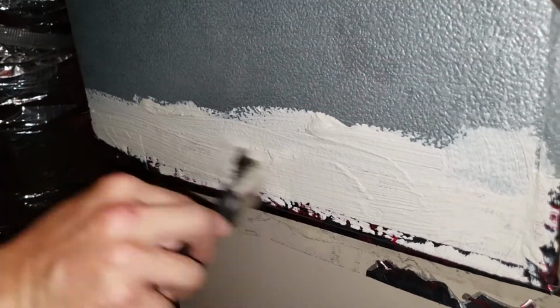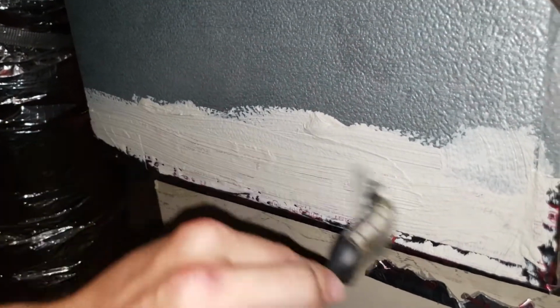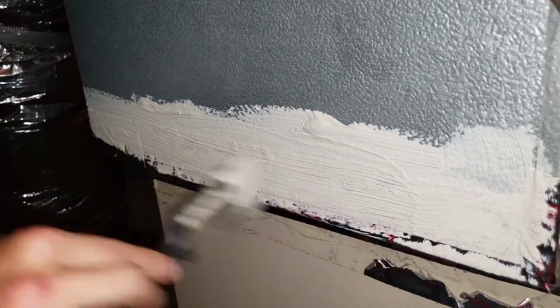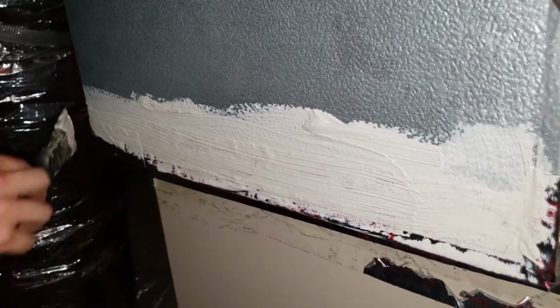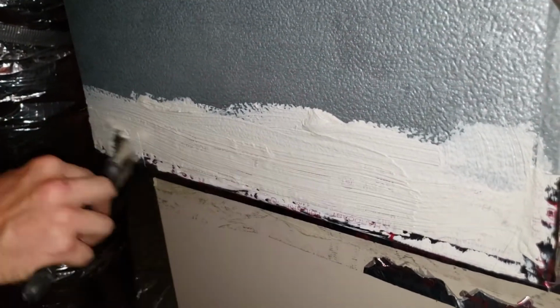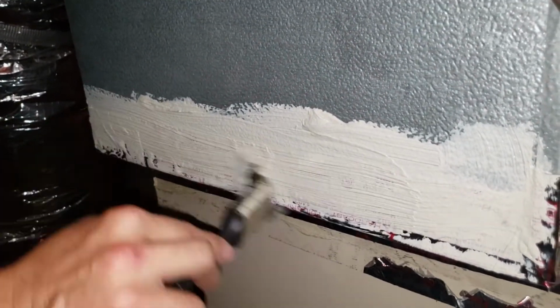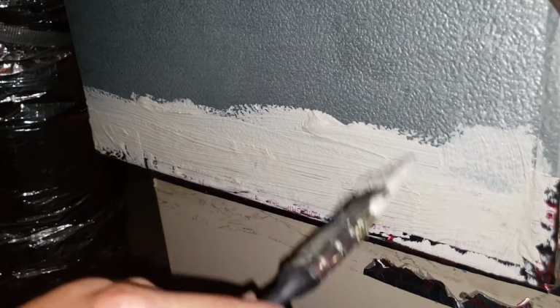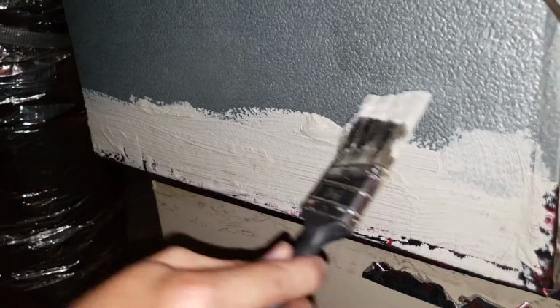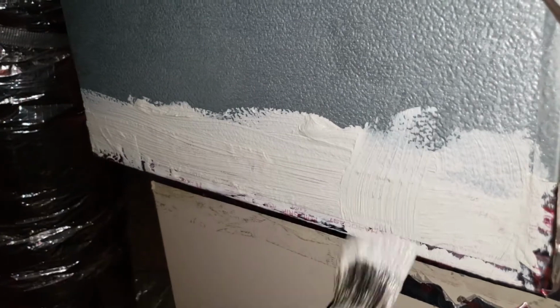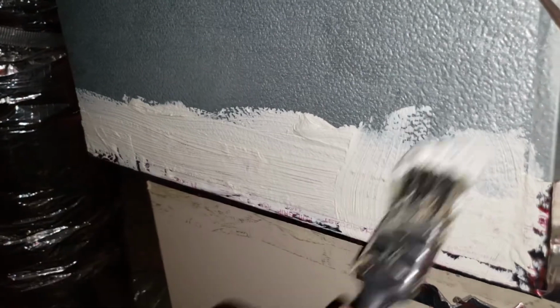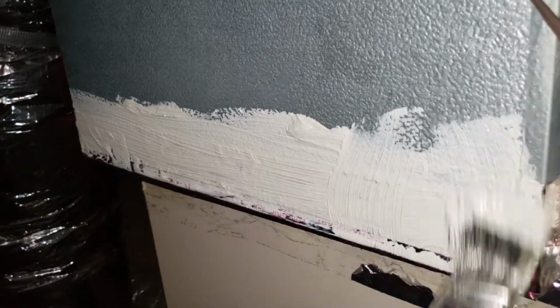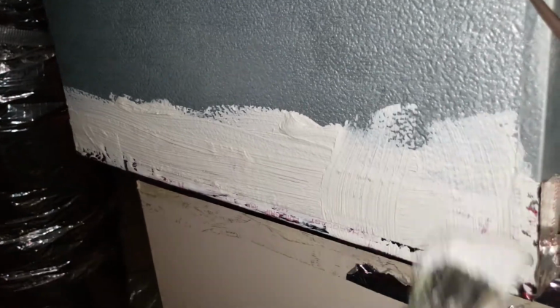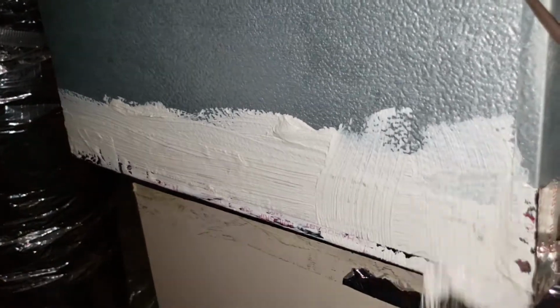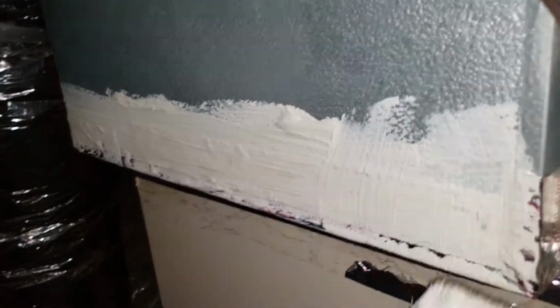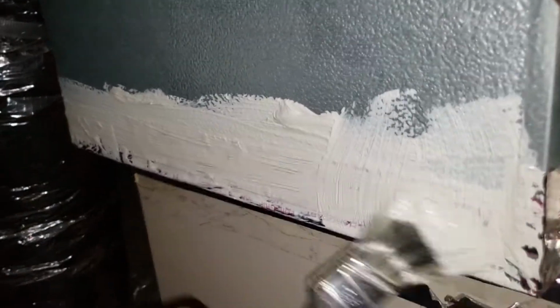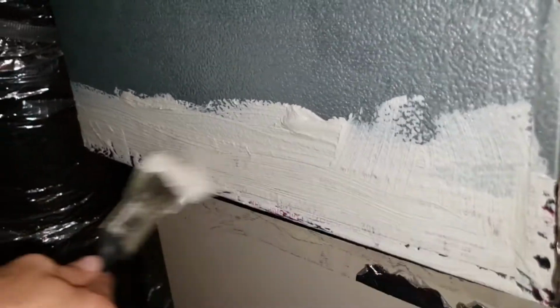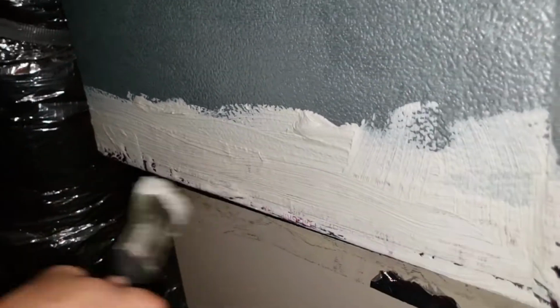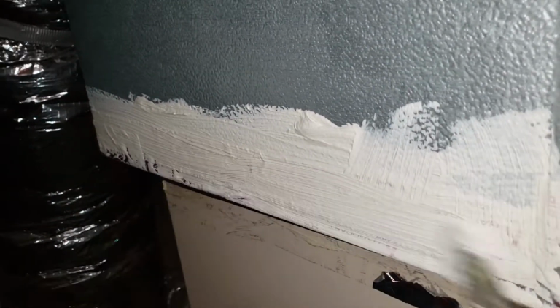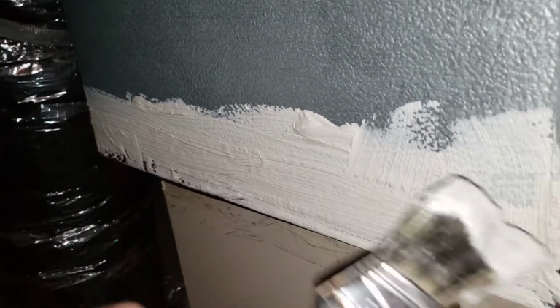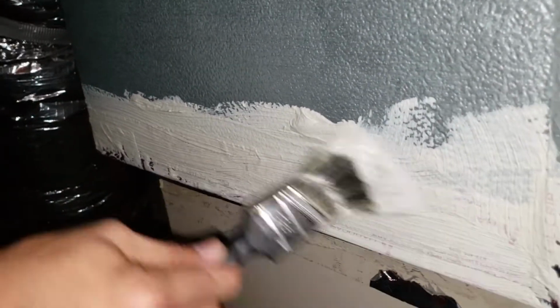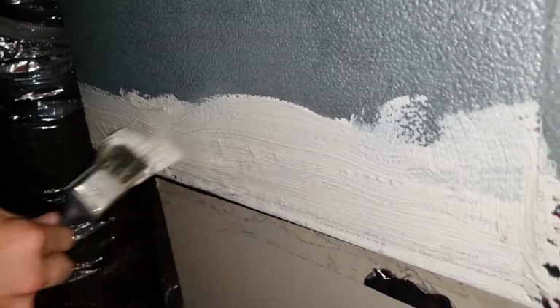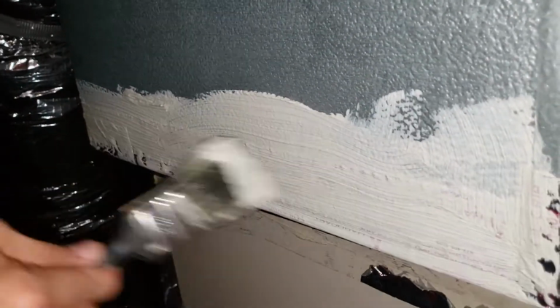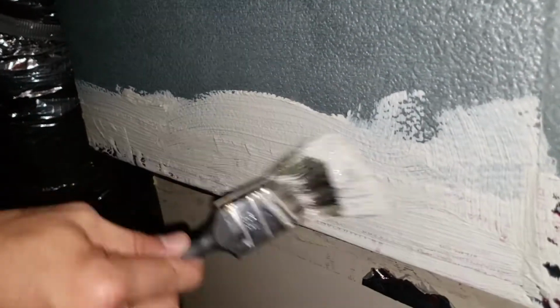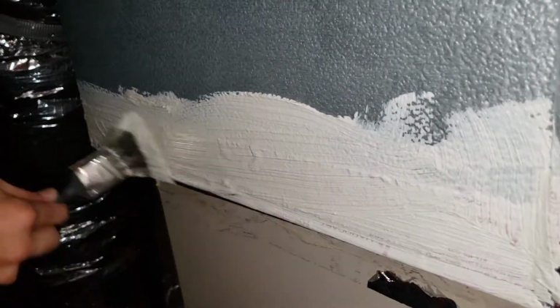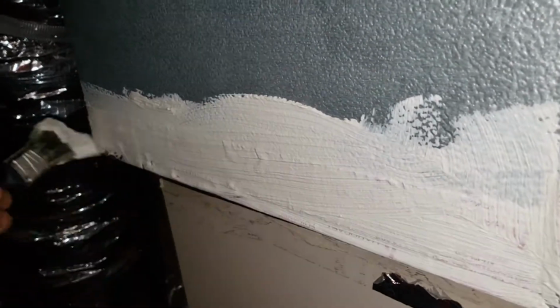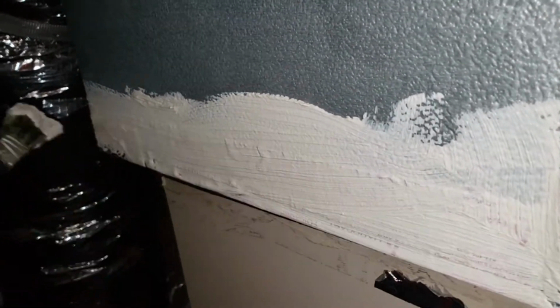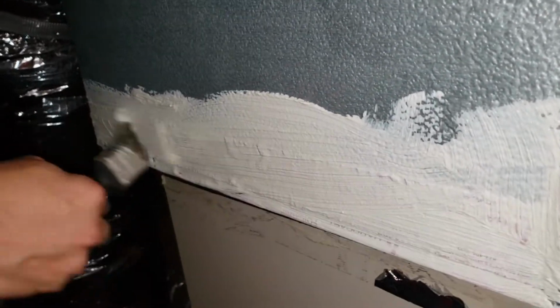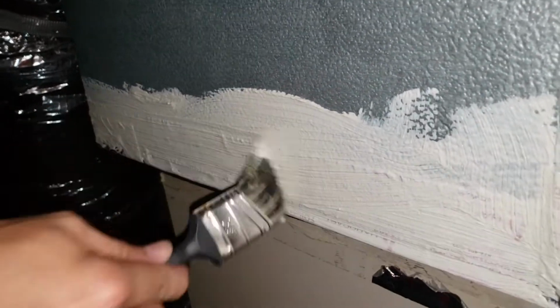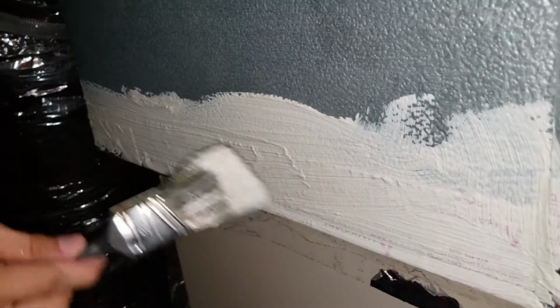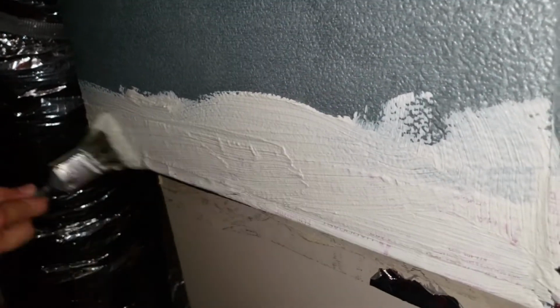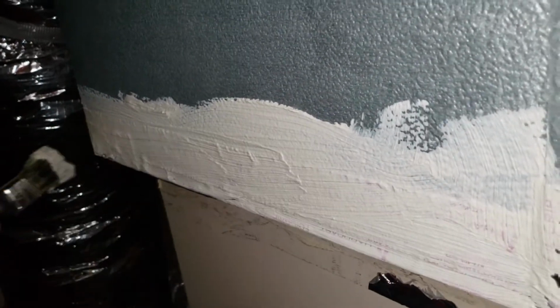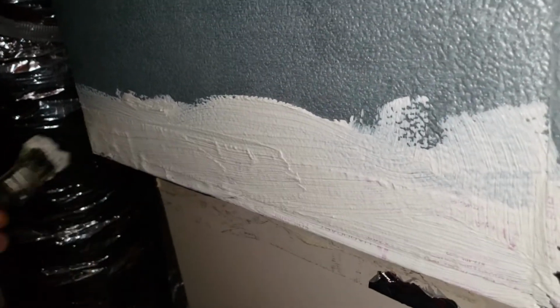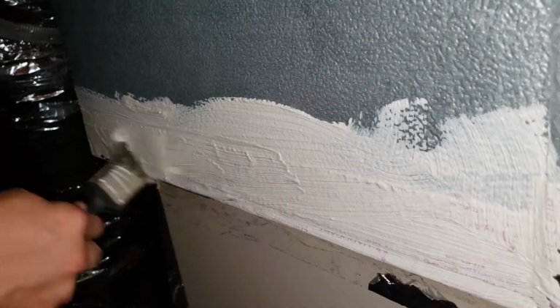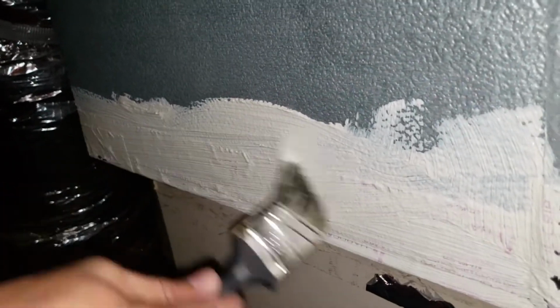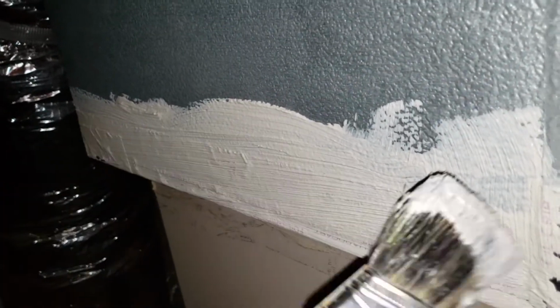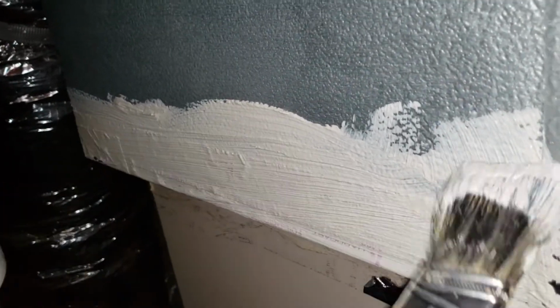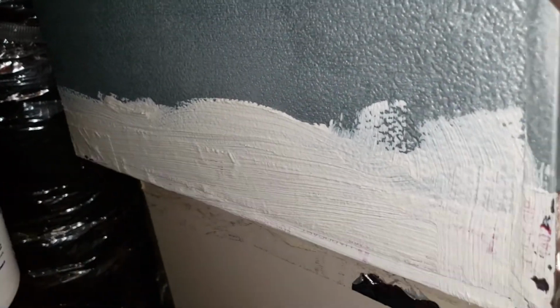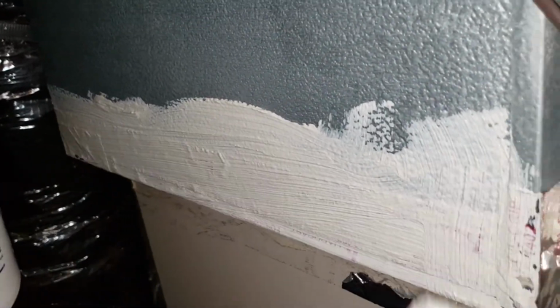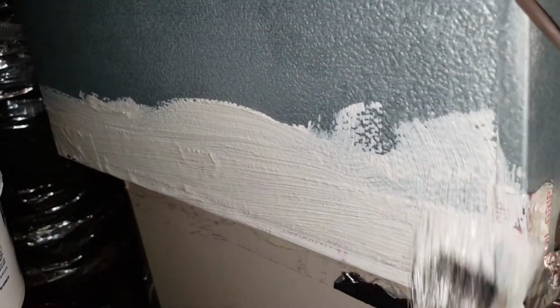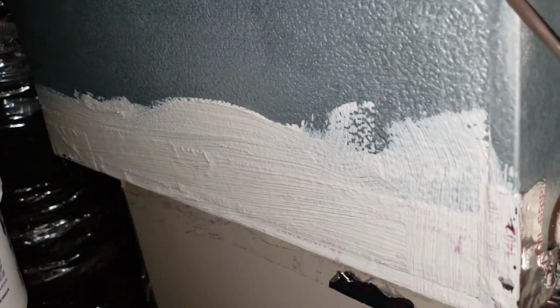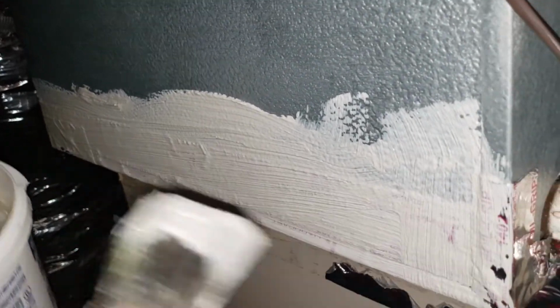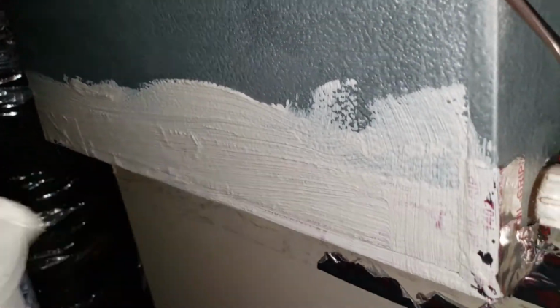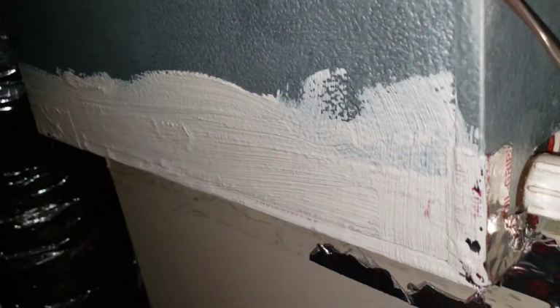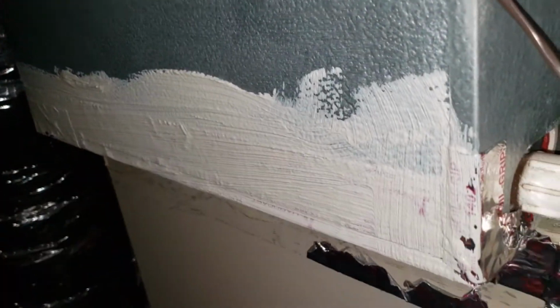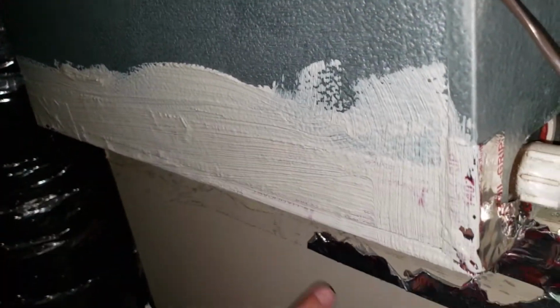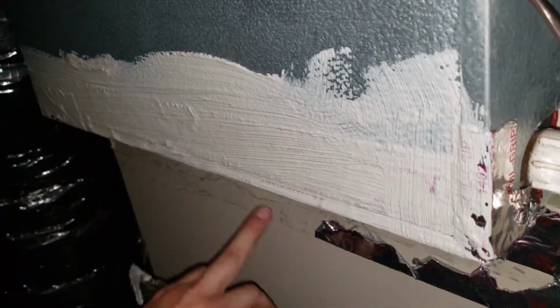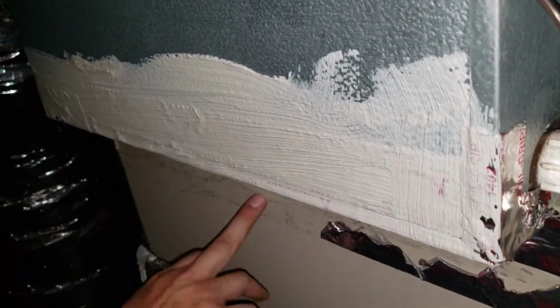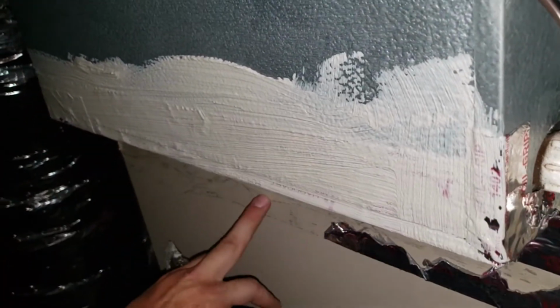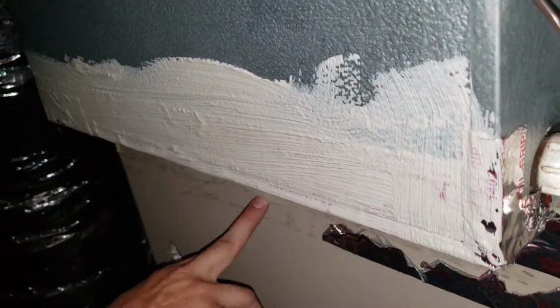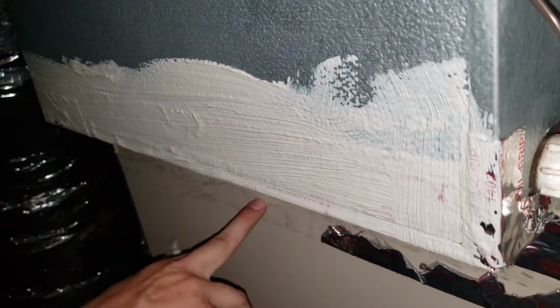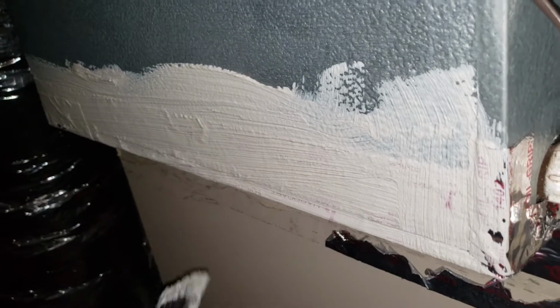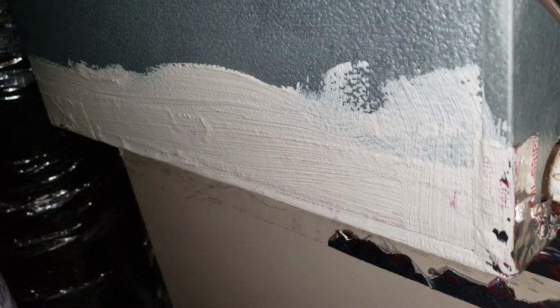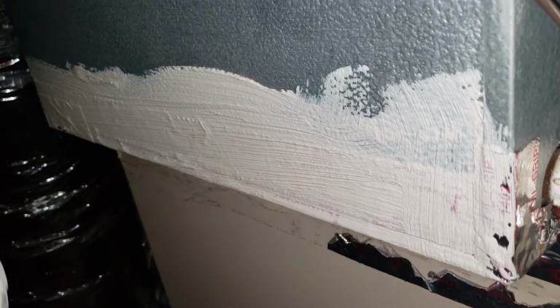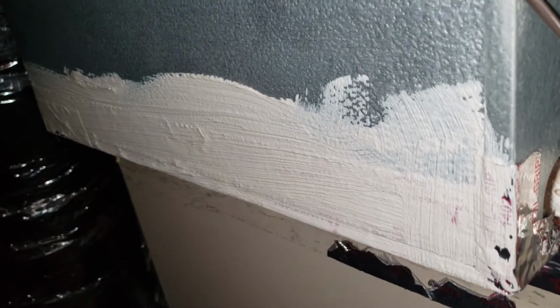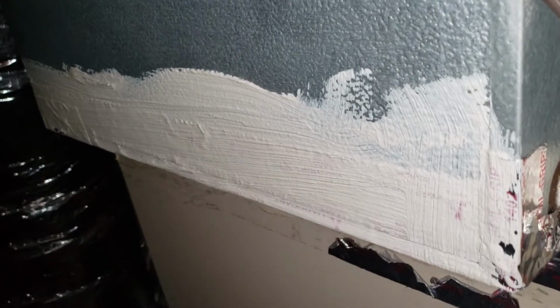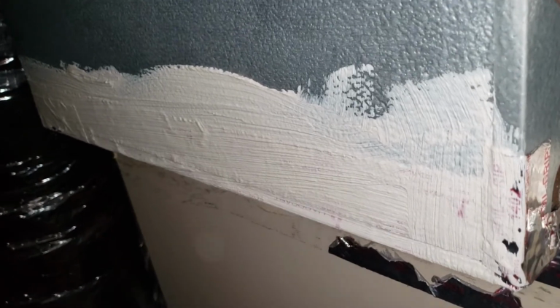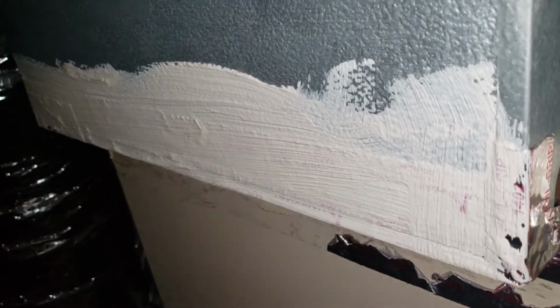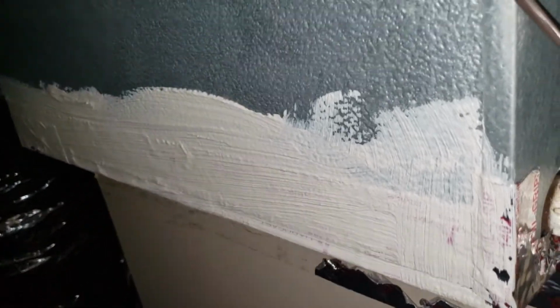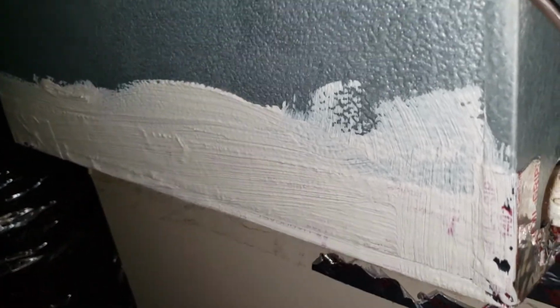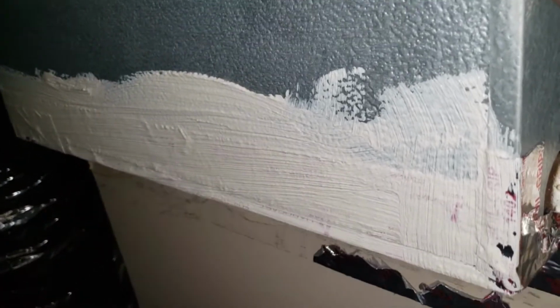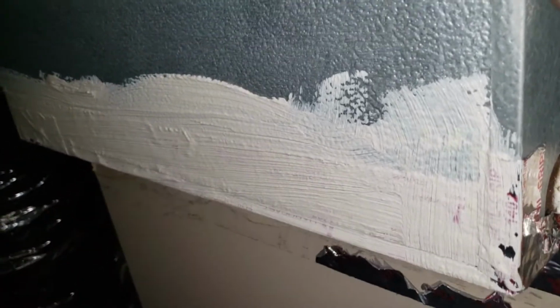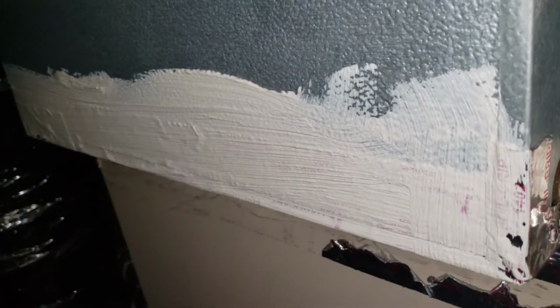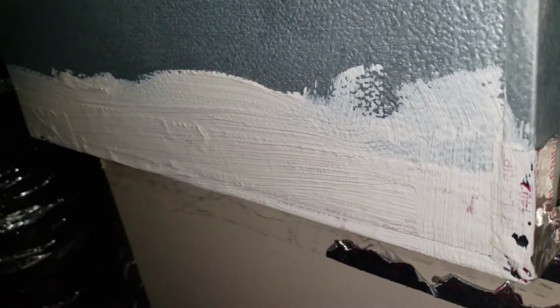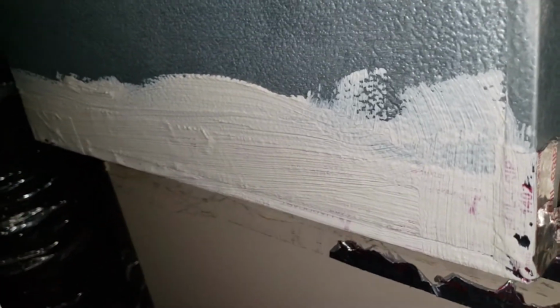With this sealant, we're pretty much adding an extra seal, just keeping everything sealed, which is pretty cool.